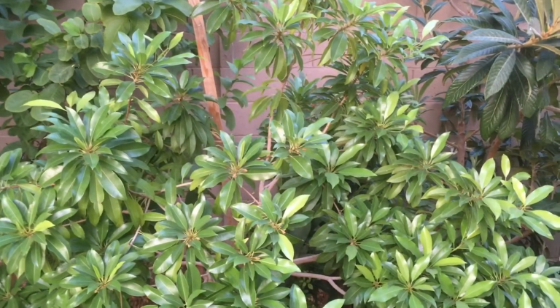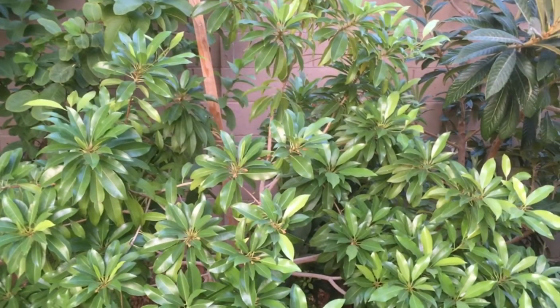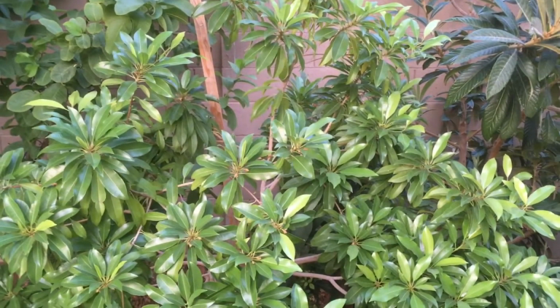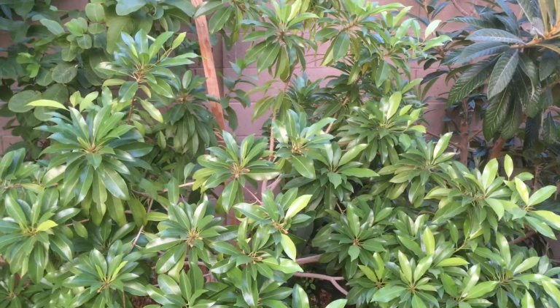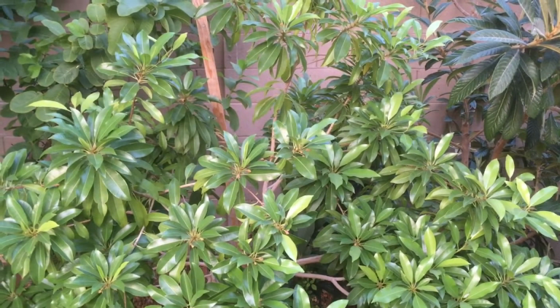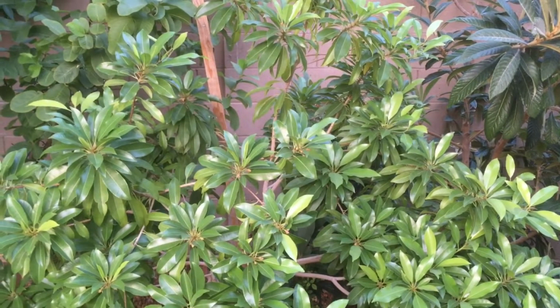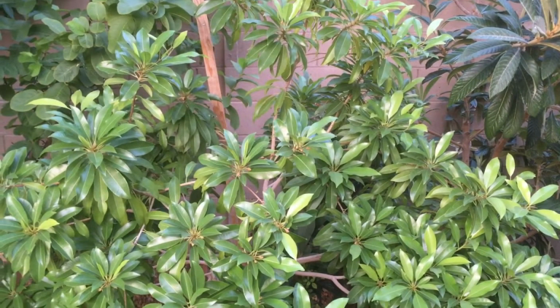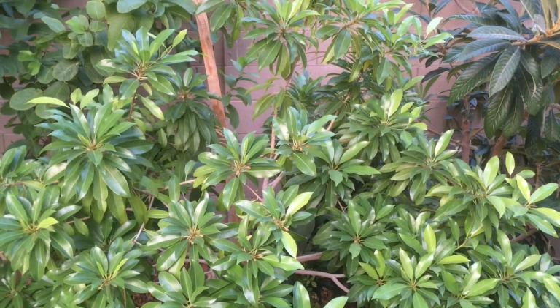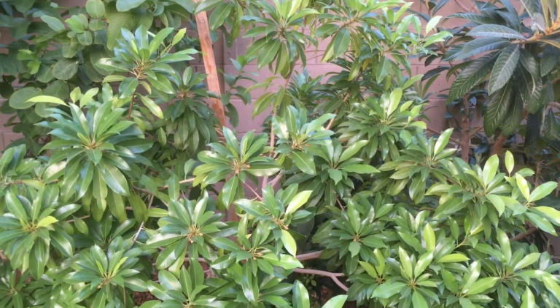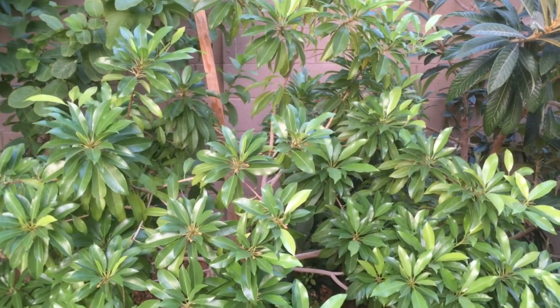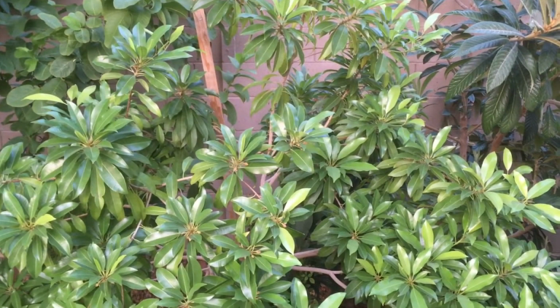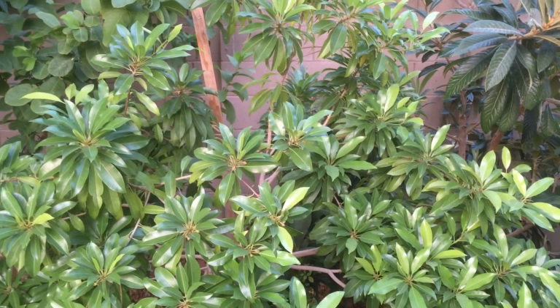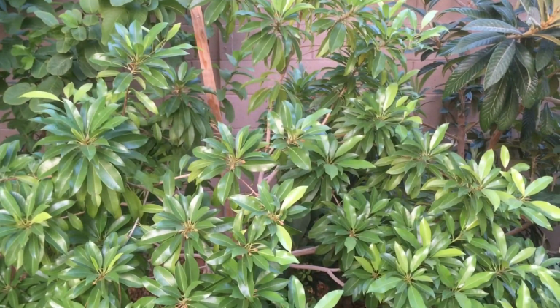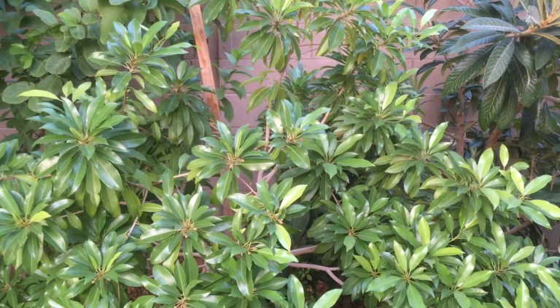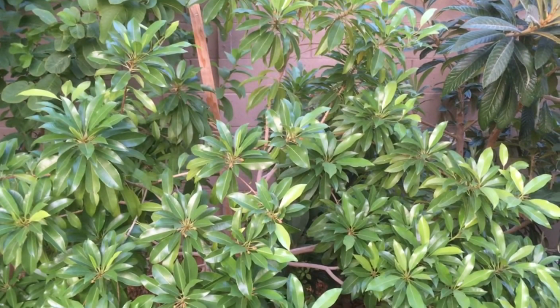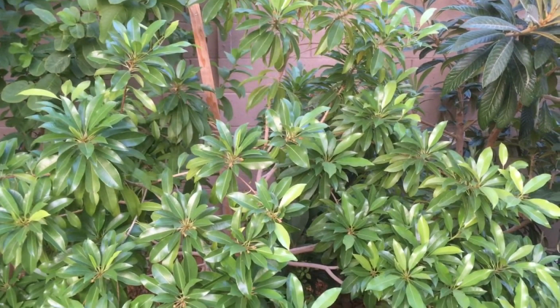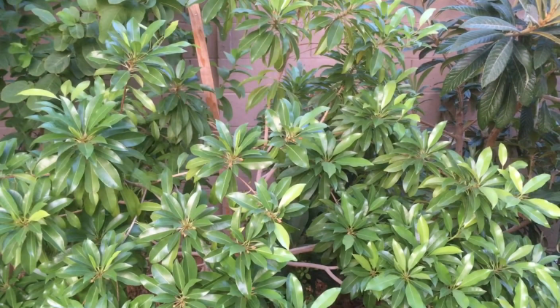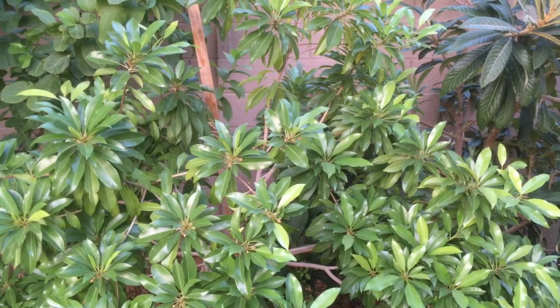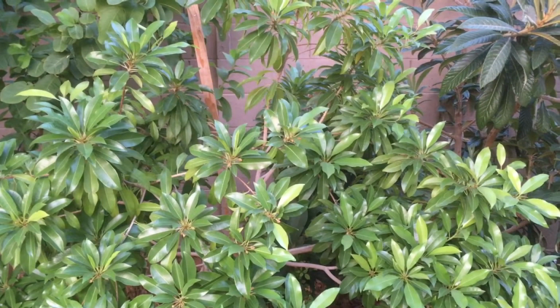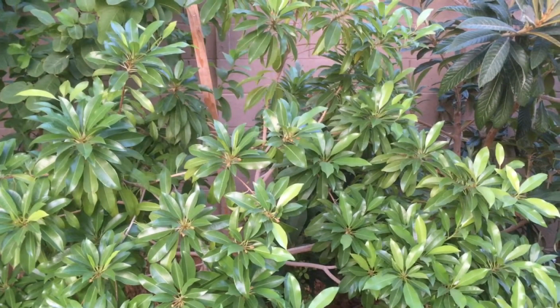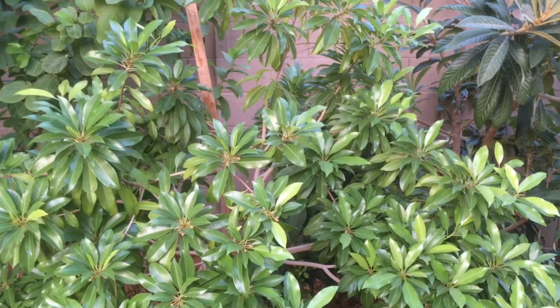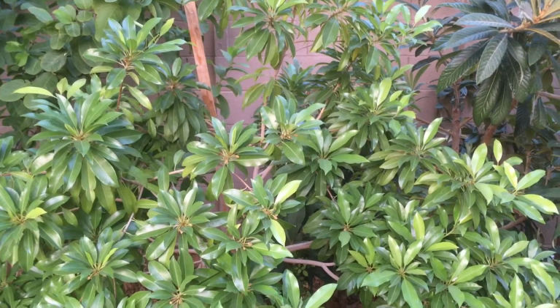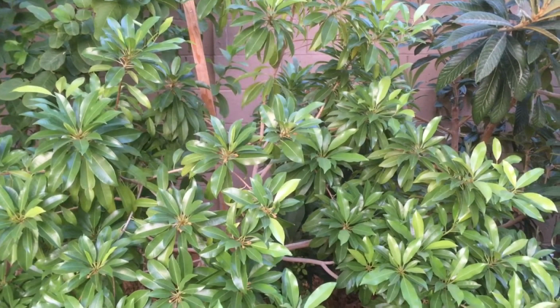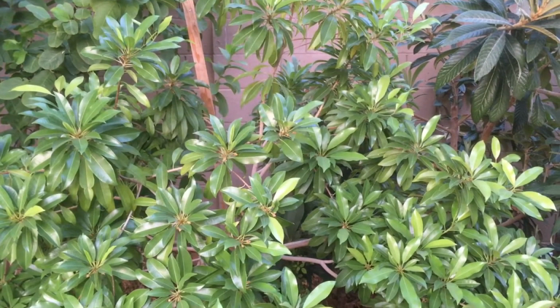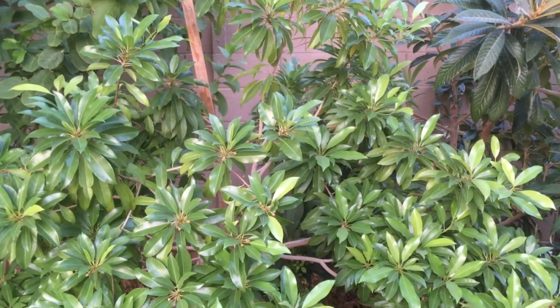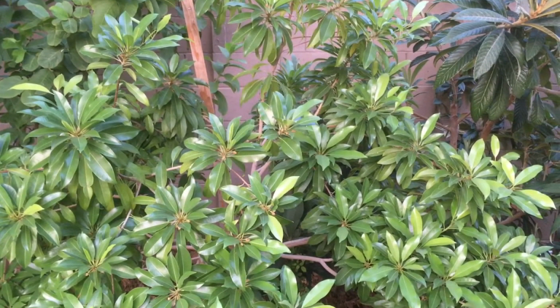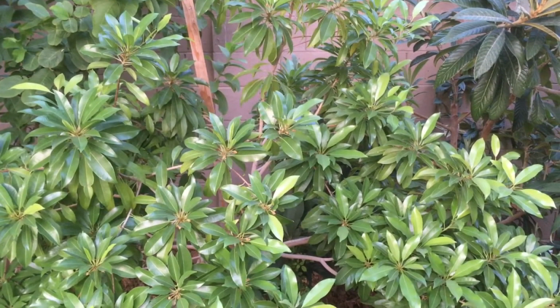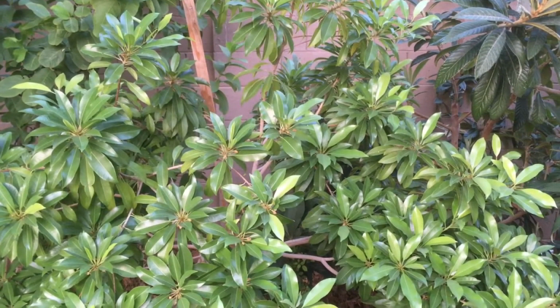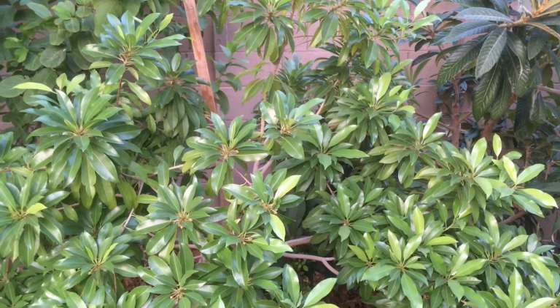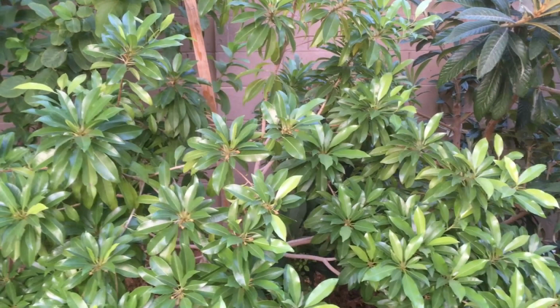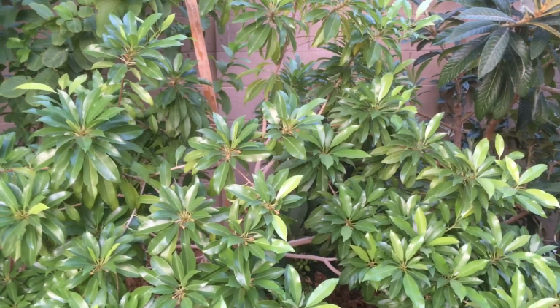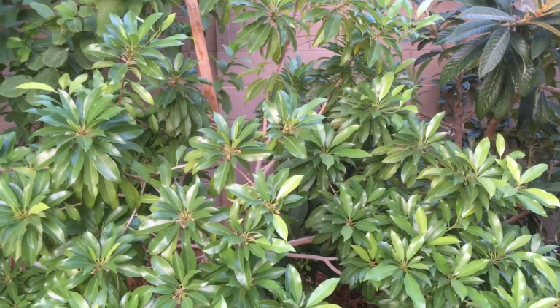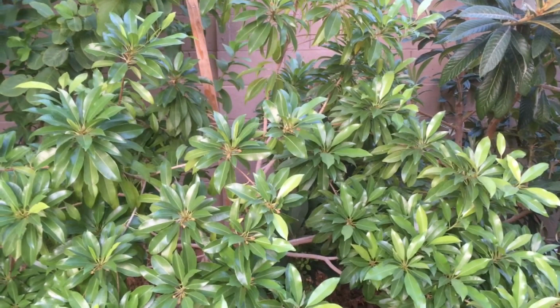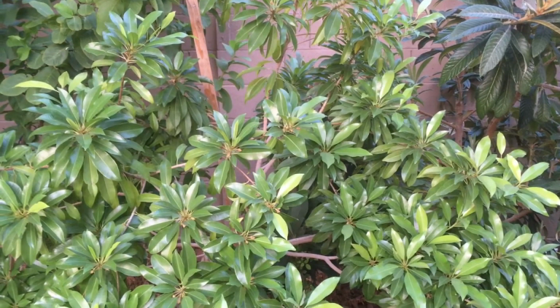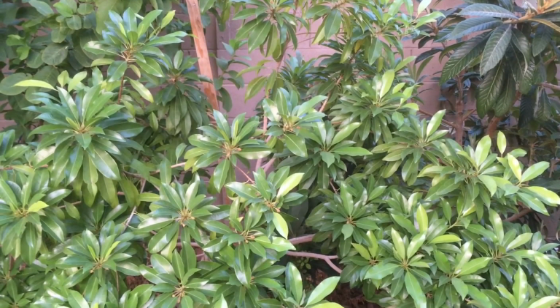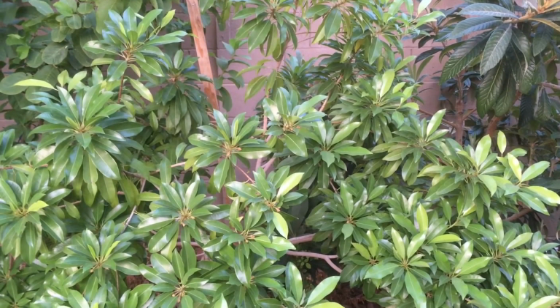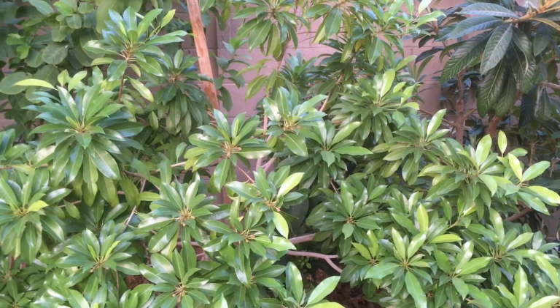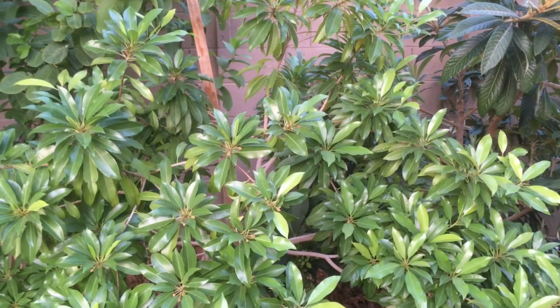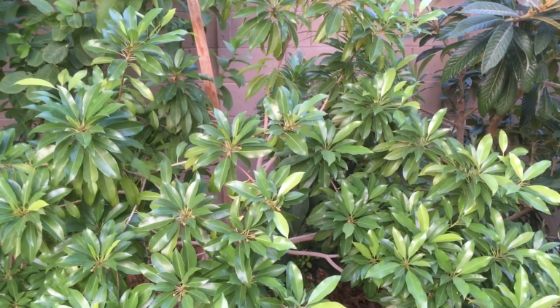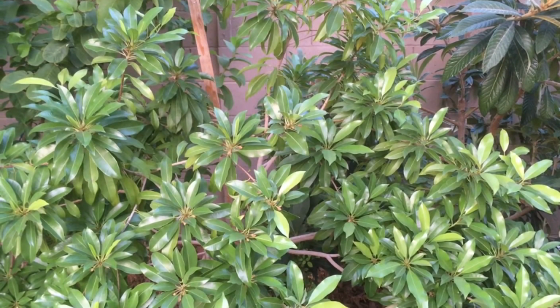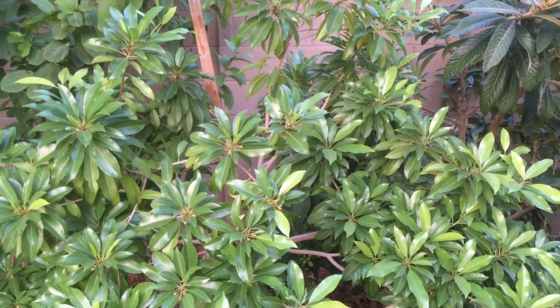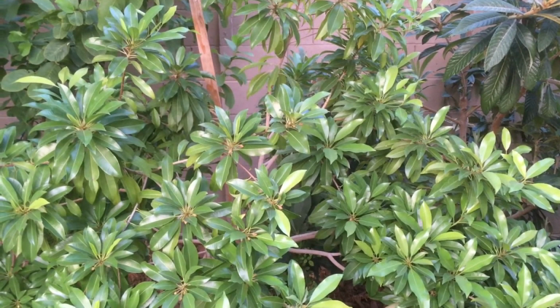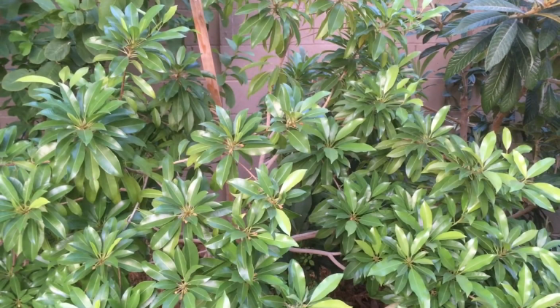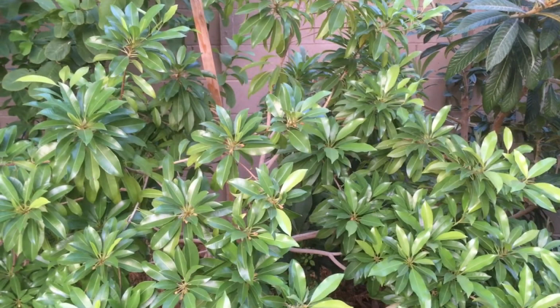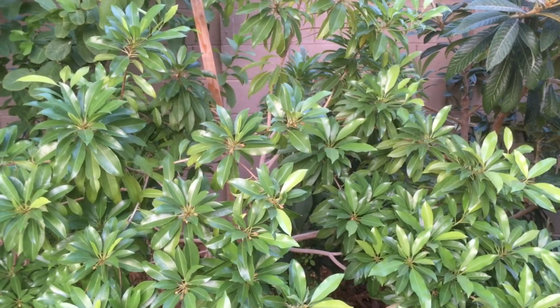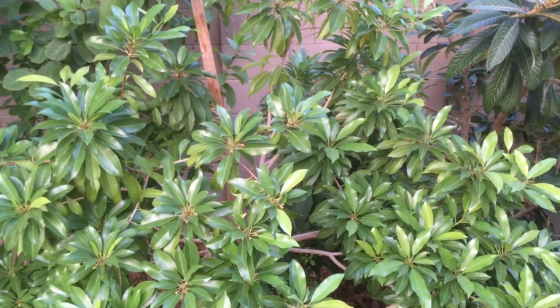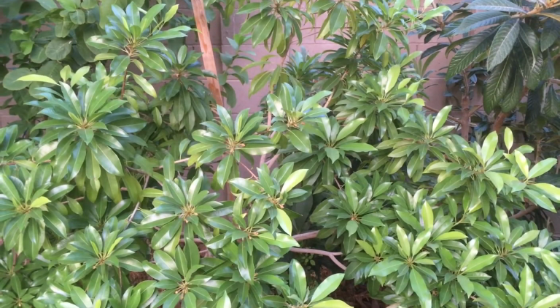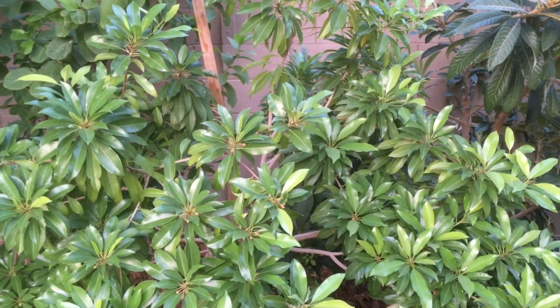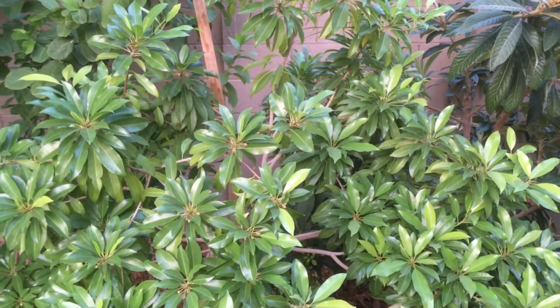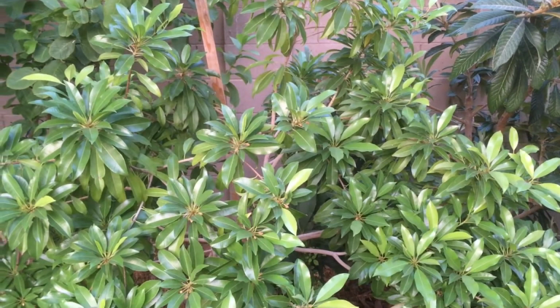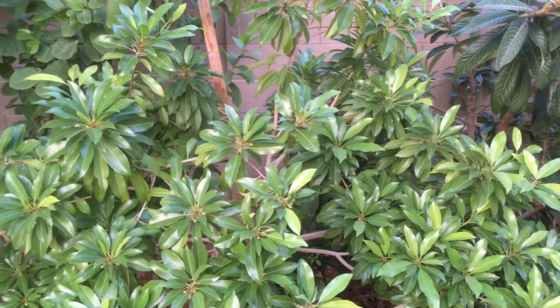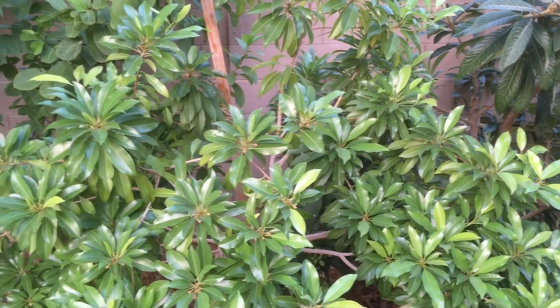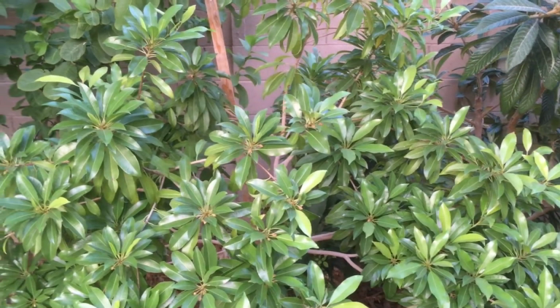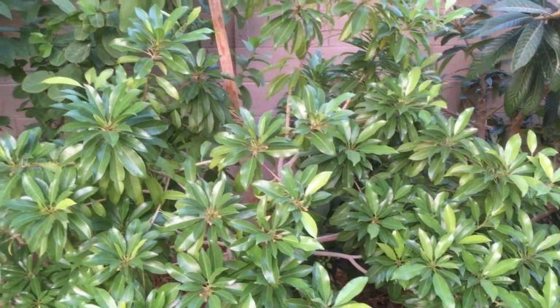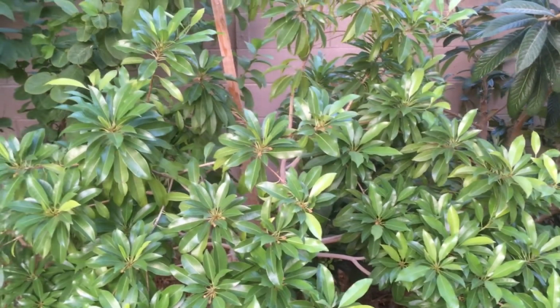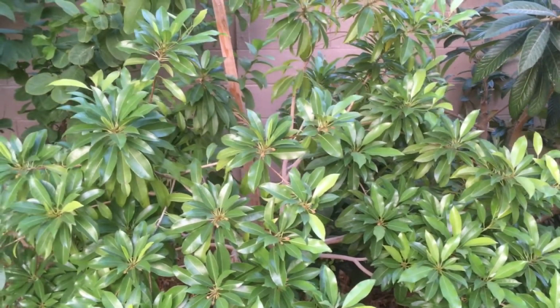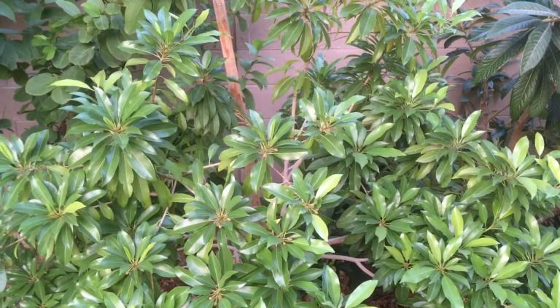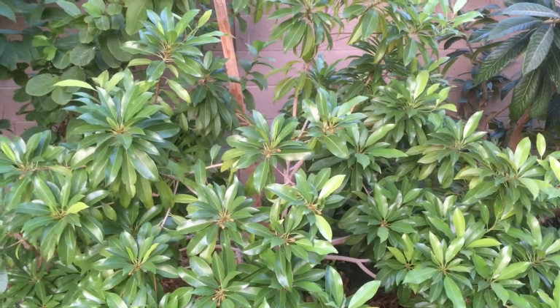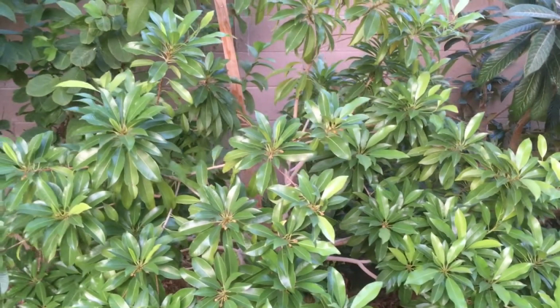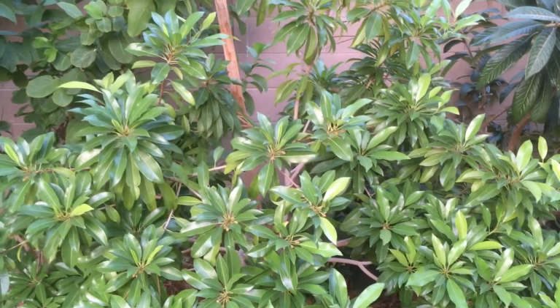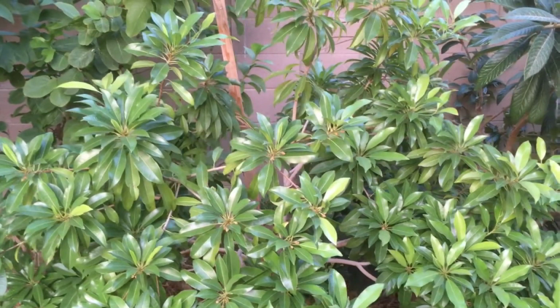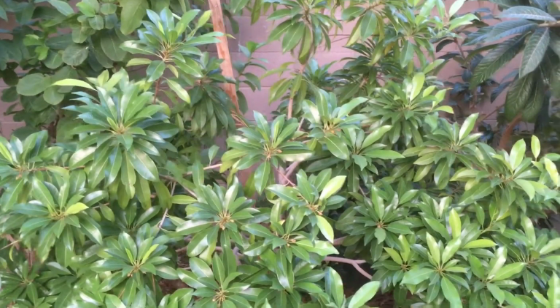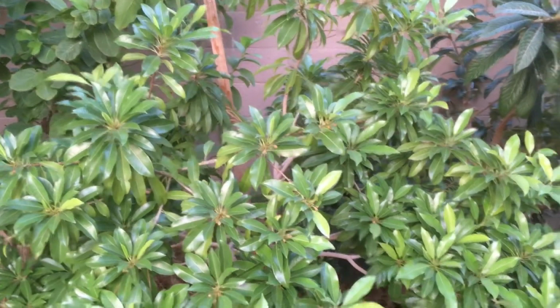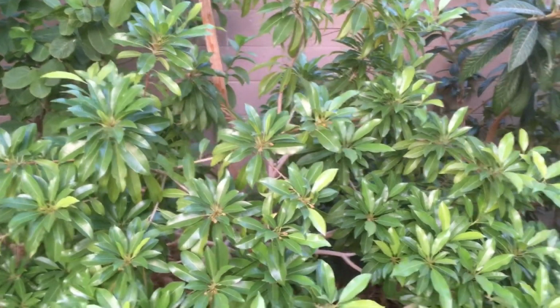Check me out at GardenOfLuma.com for more tips on gardening and growing fruit trees, especially in hot, dry climates.